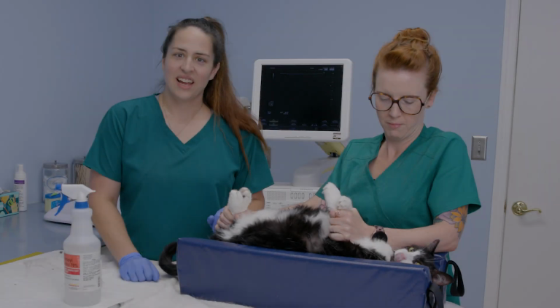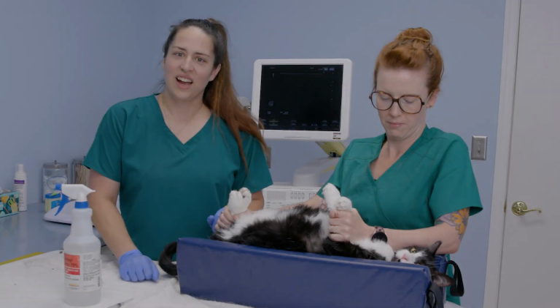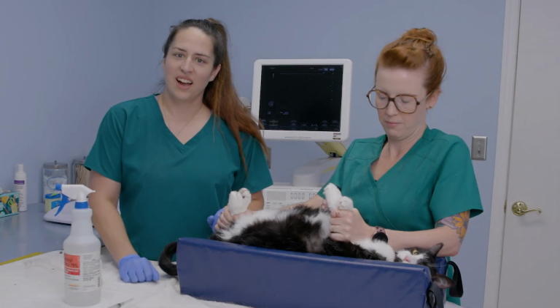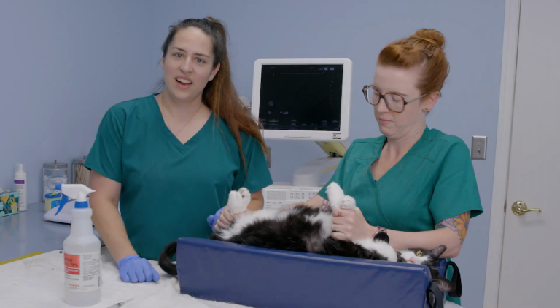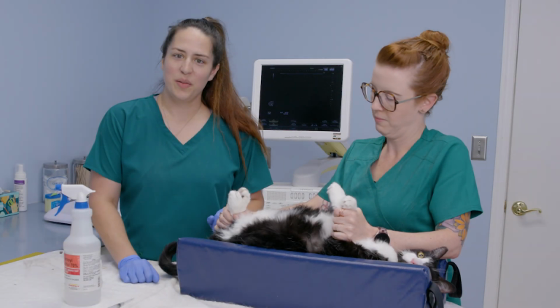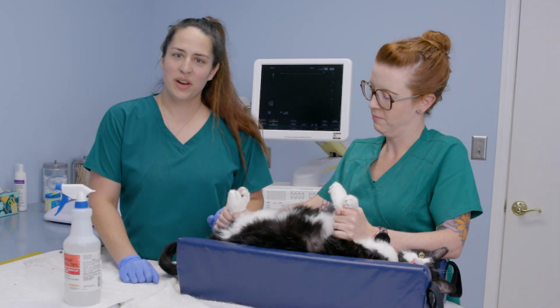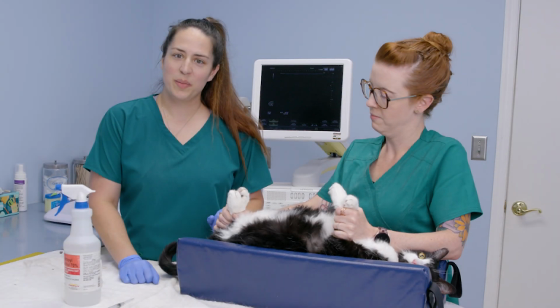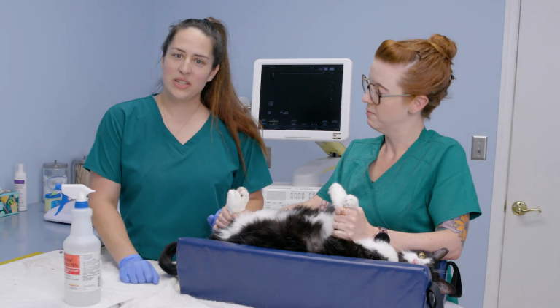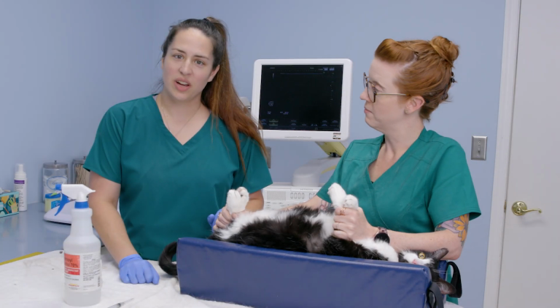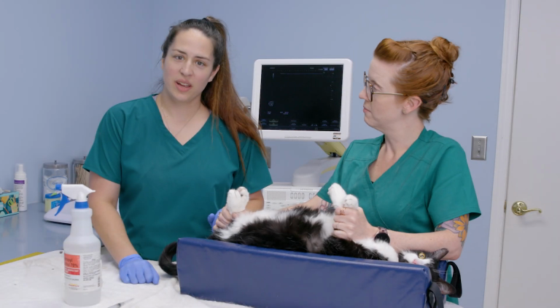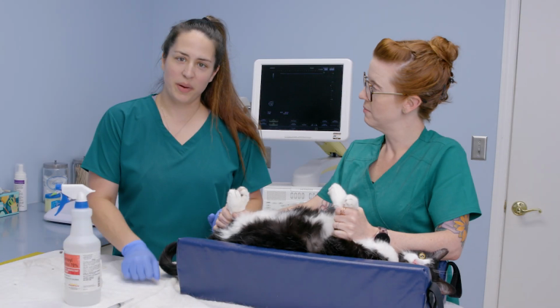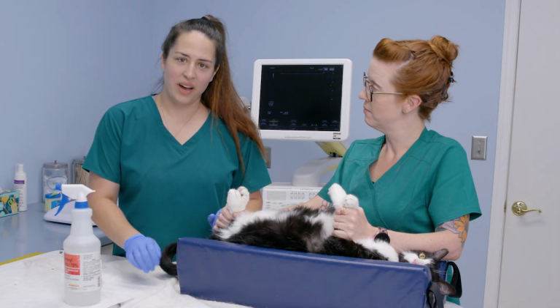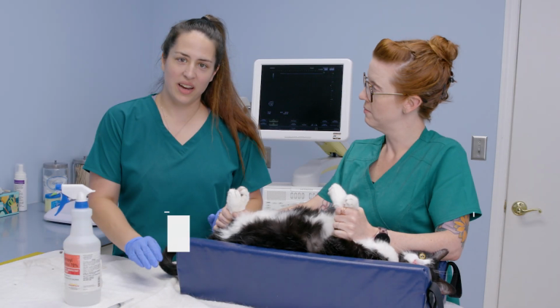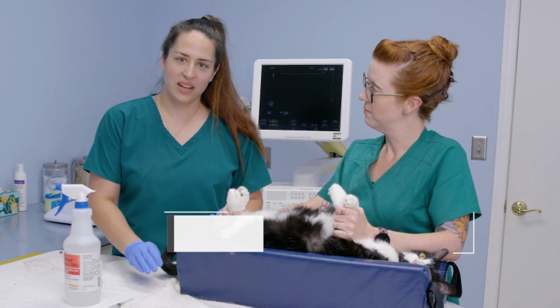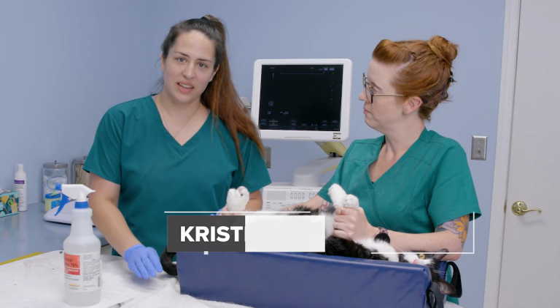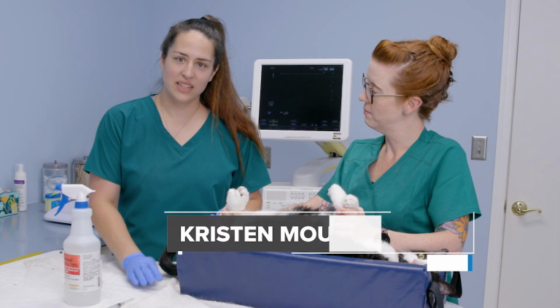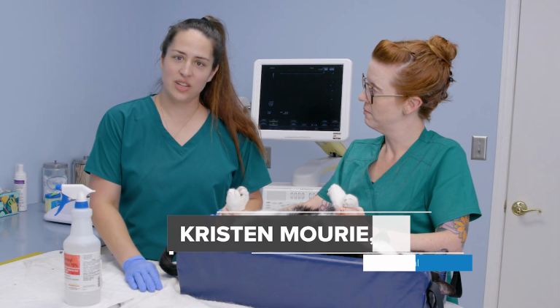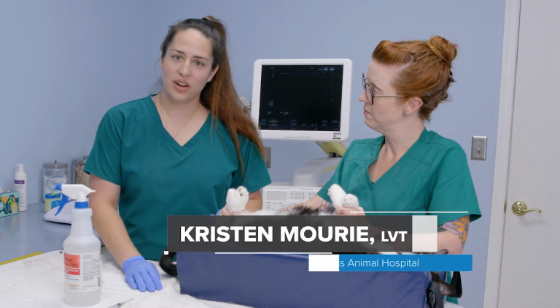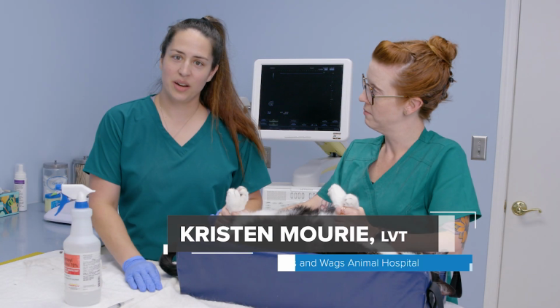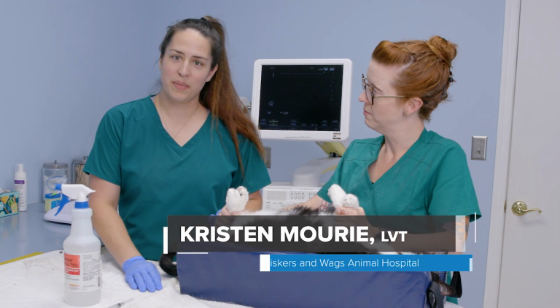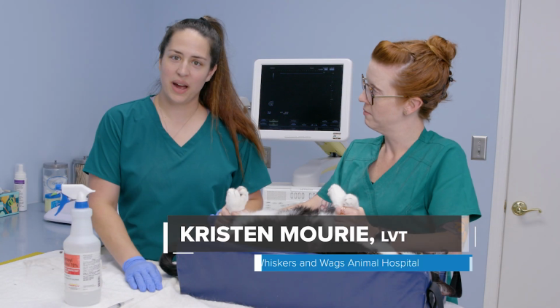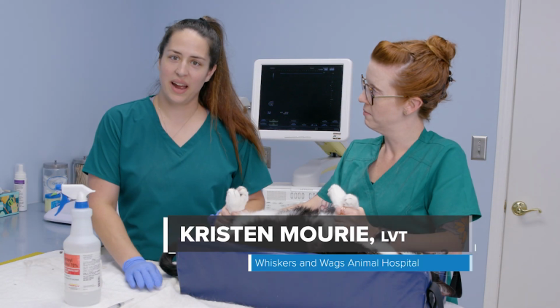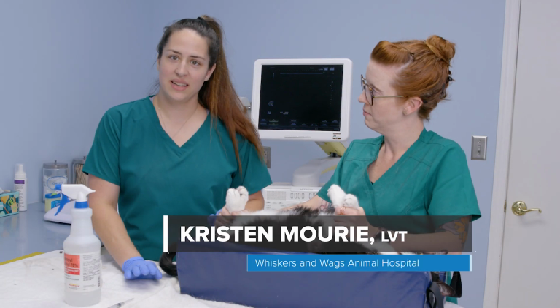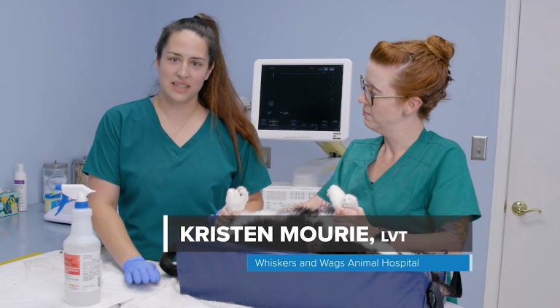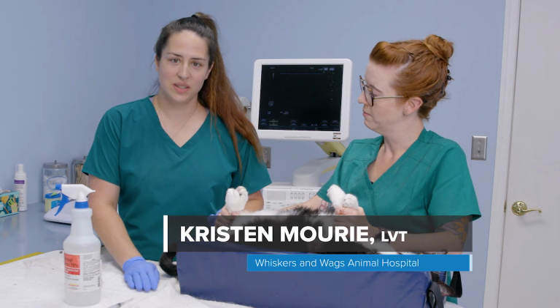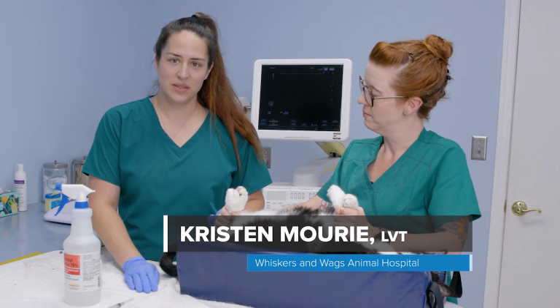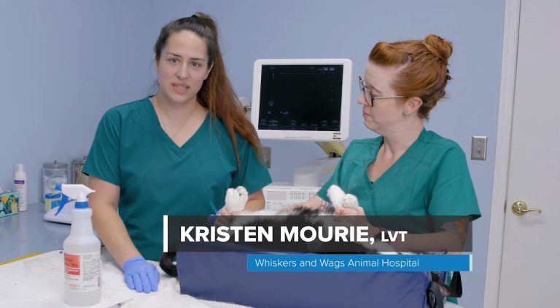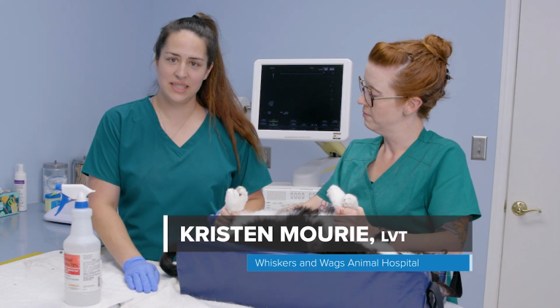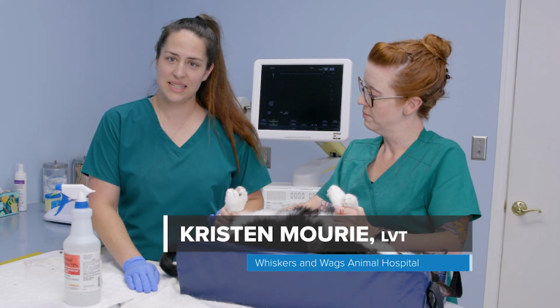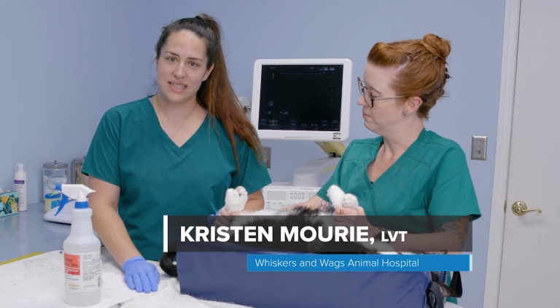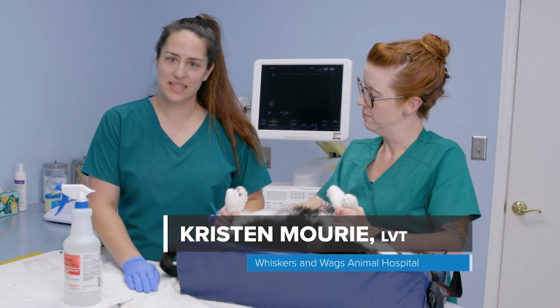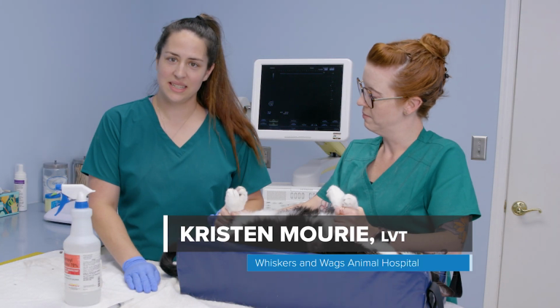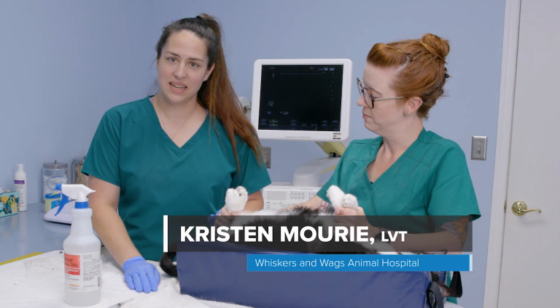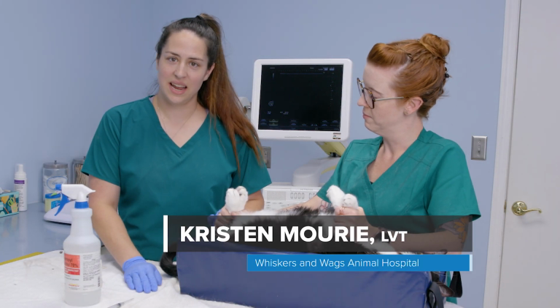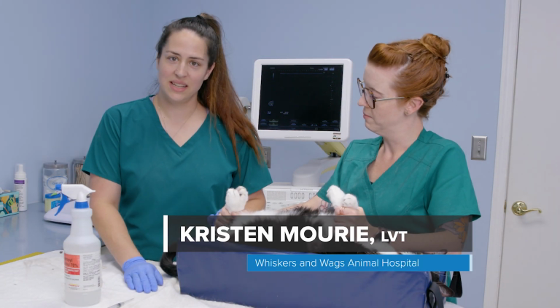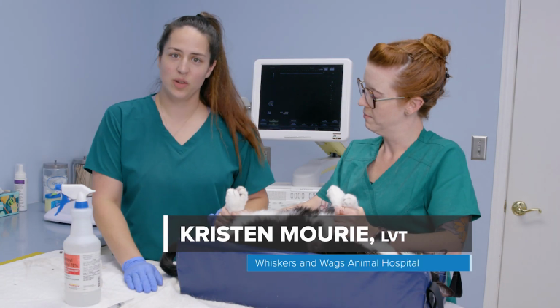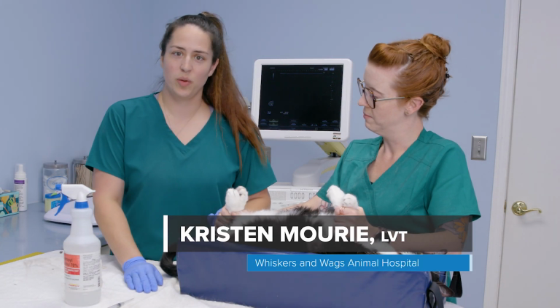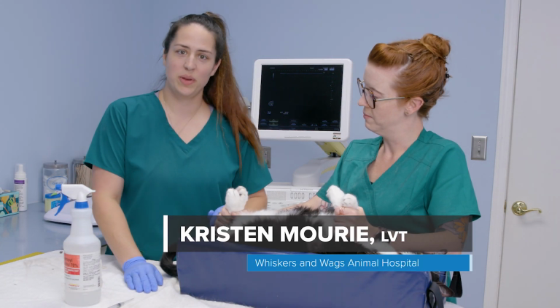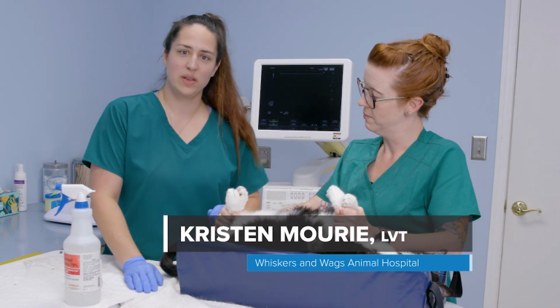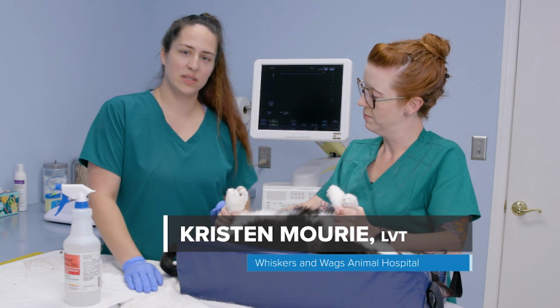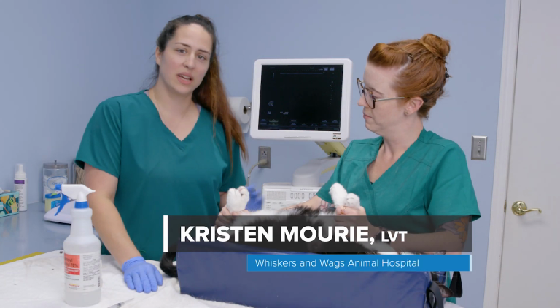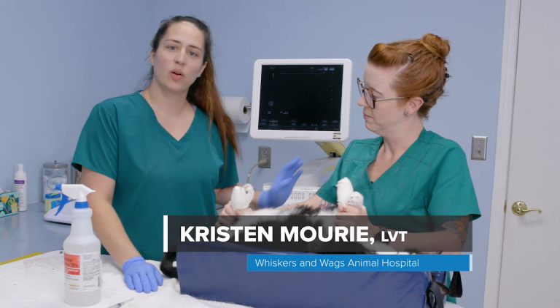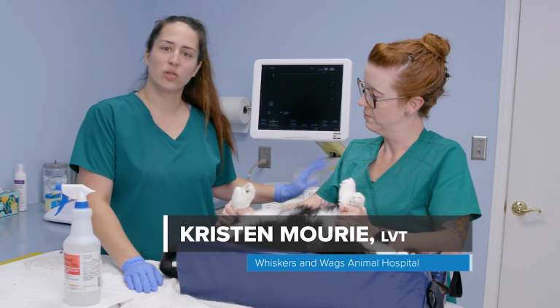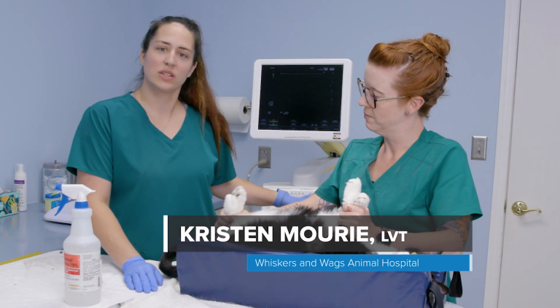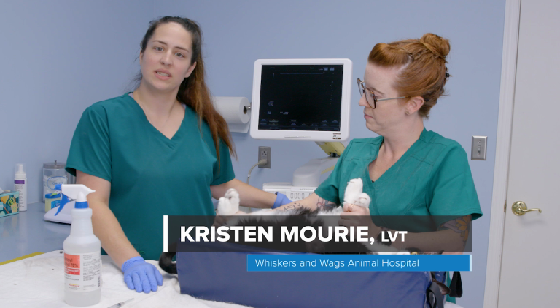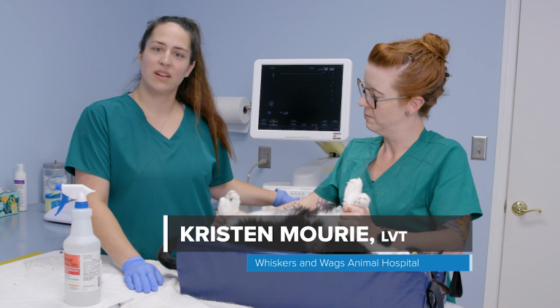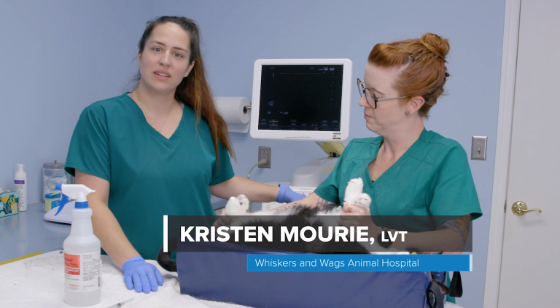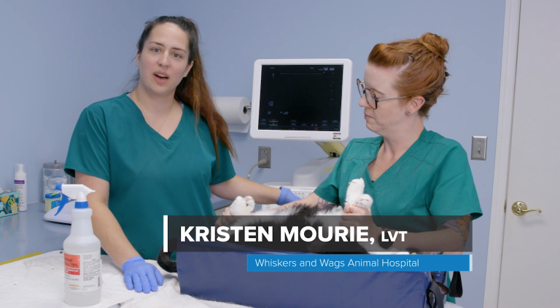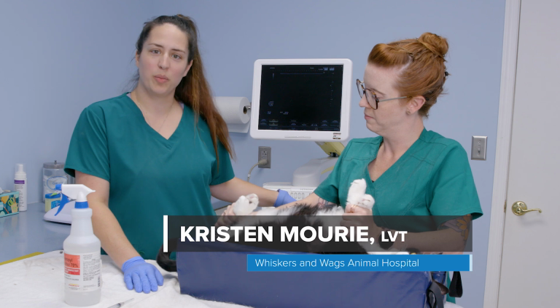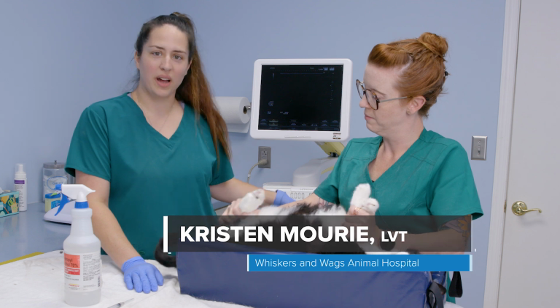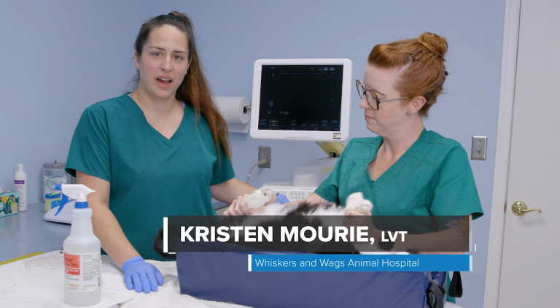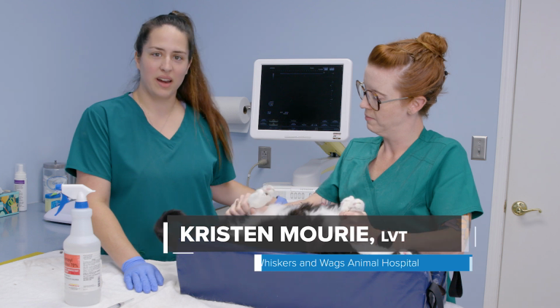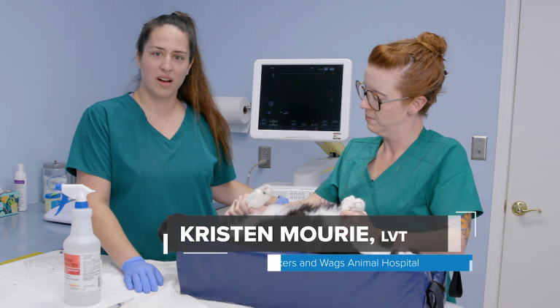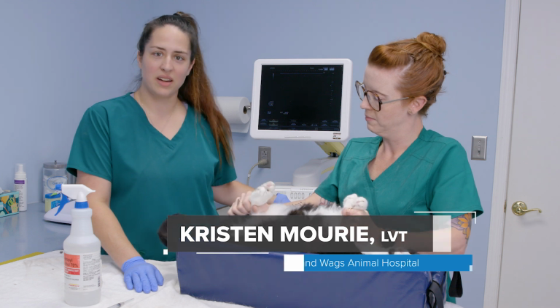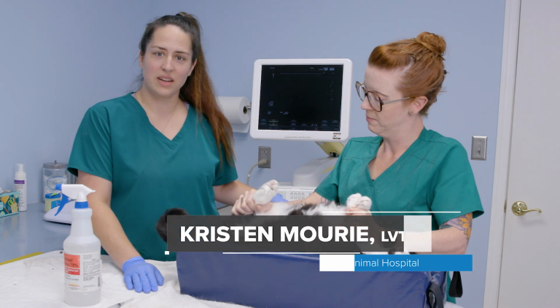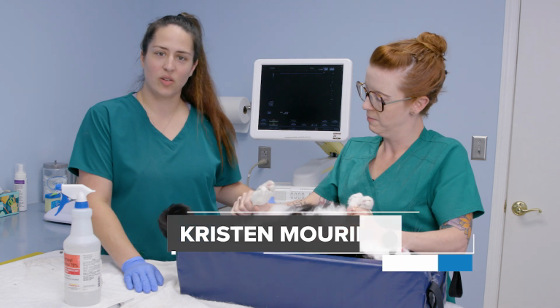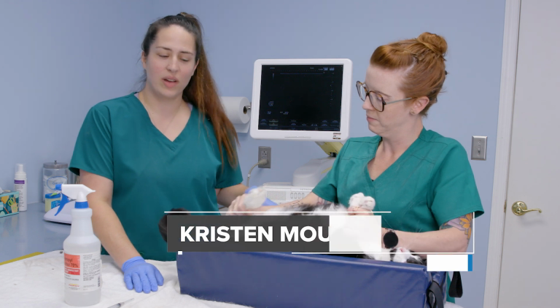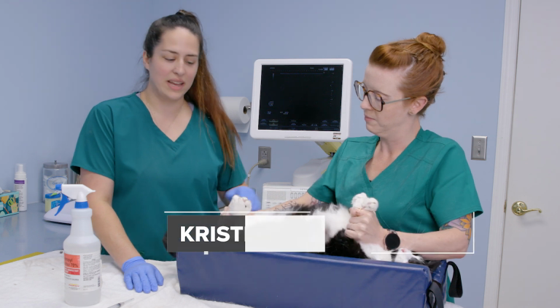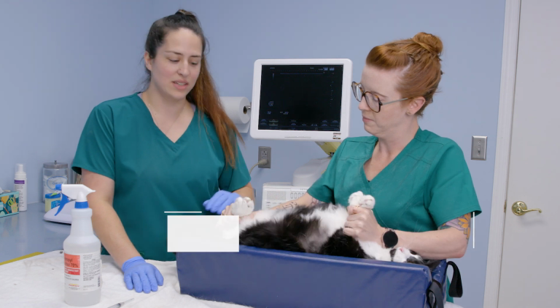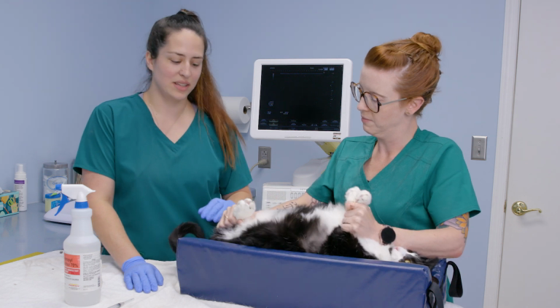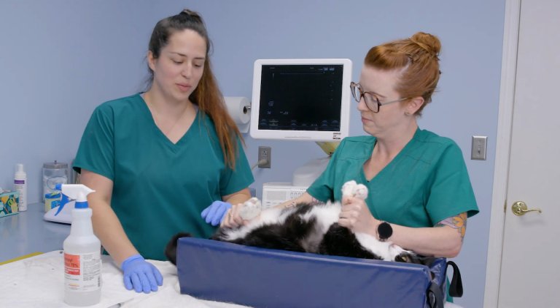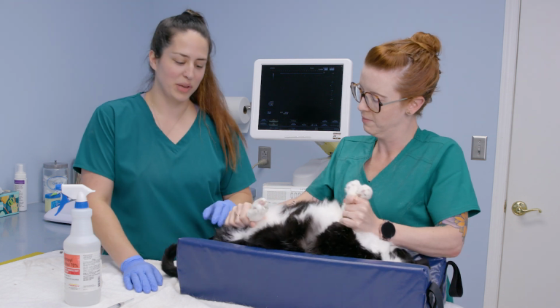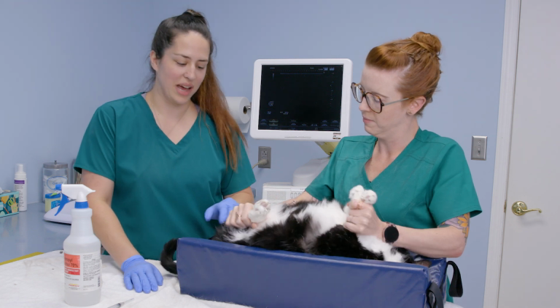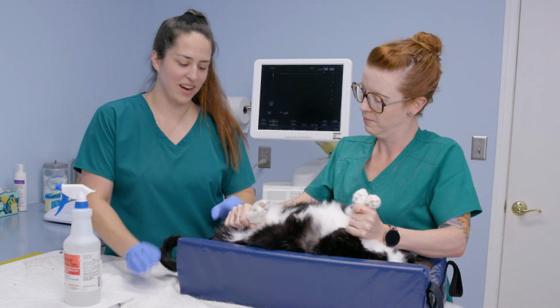We're going to be talking about how to collect urine by cystocentesis today. We'll be using an ultrasound to help guide our needle into the bladder.